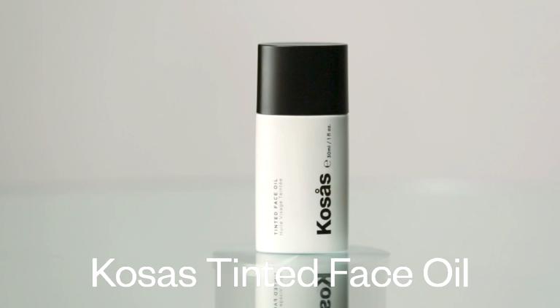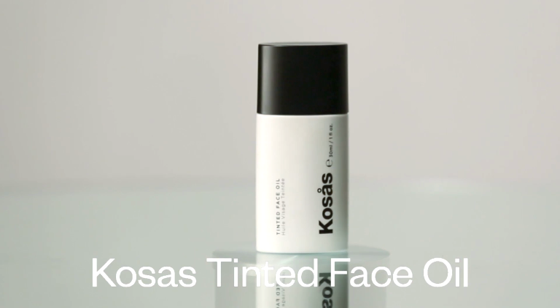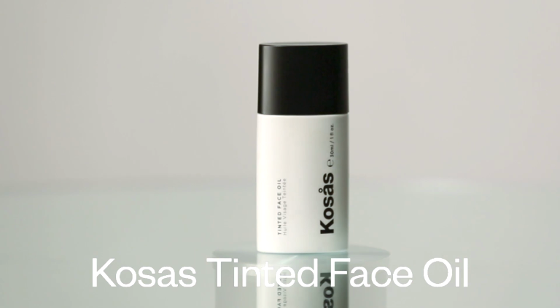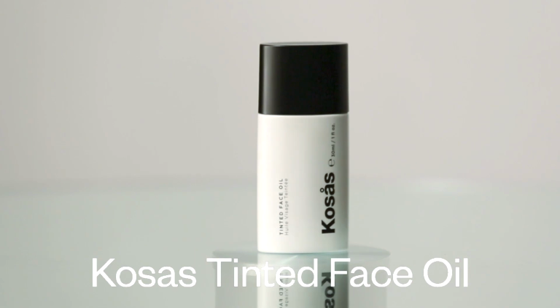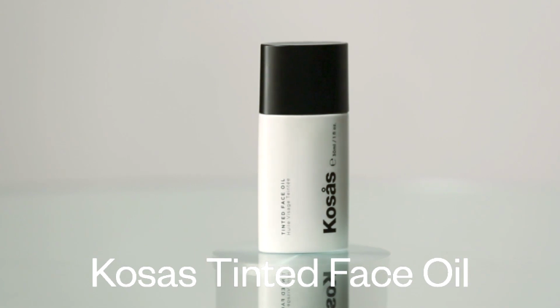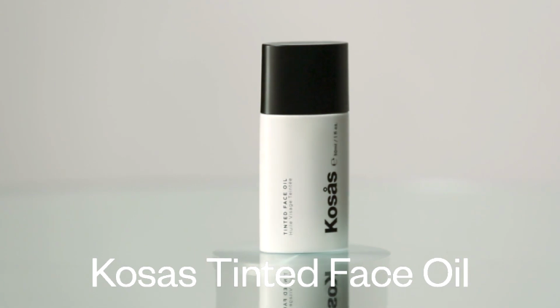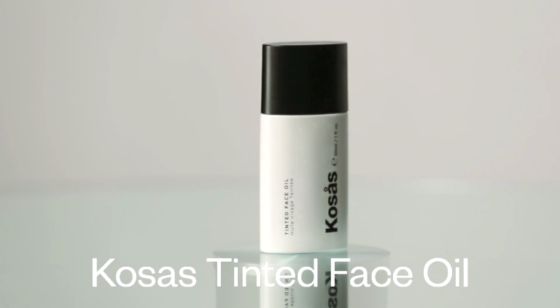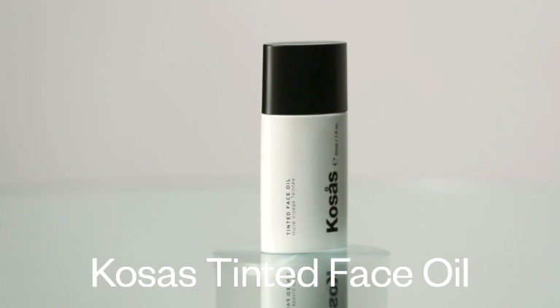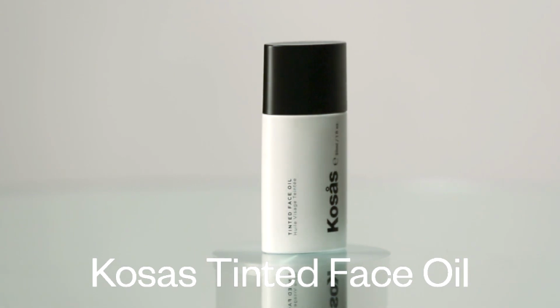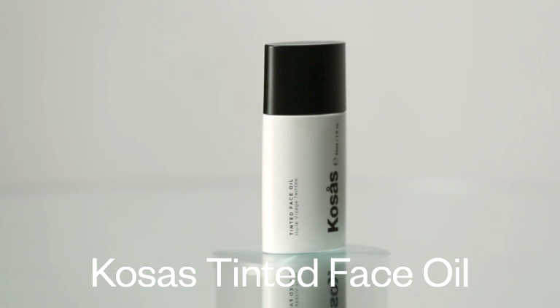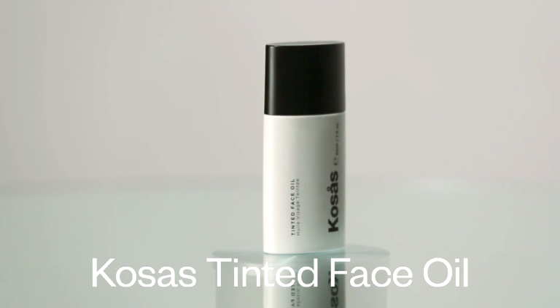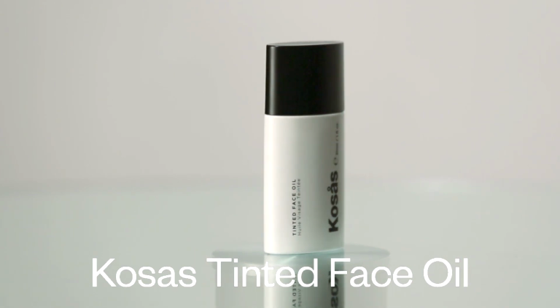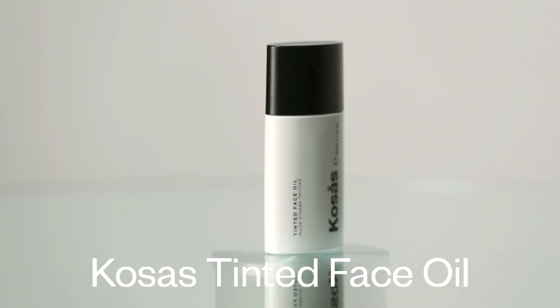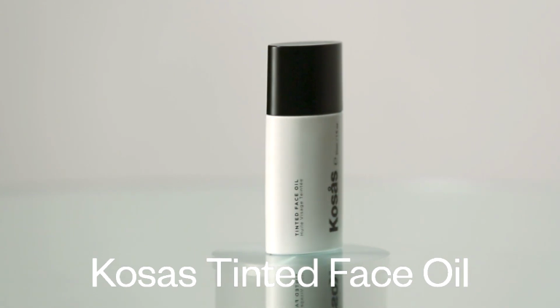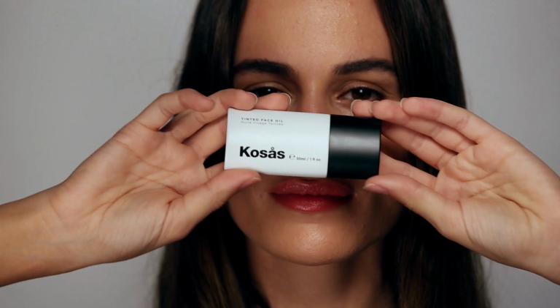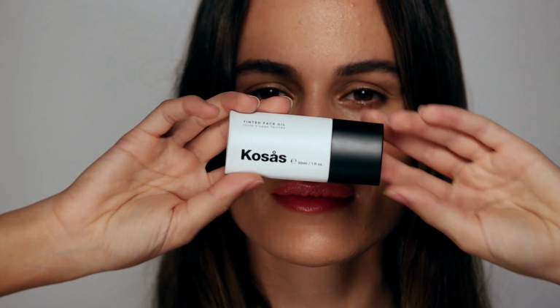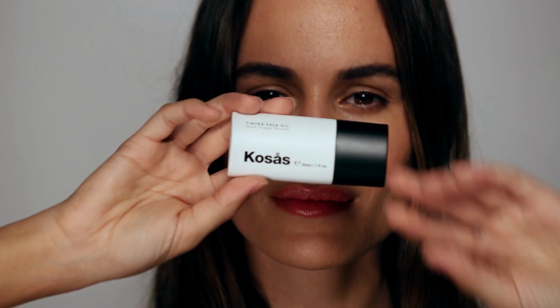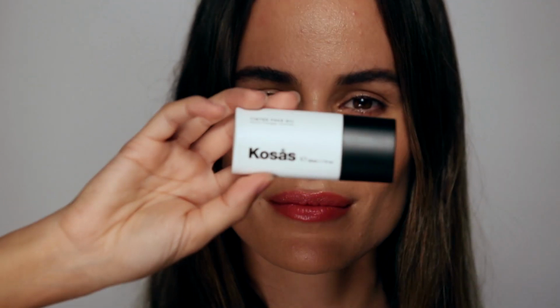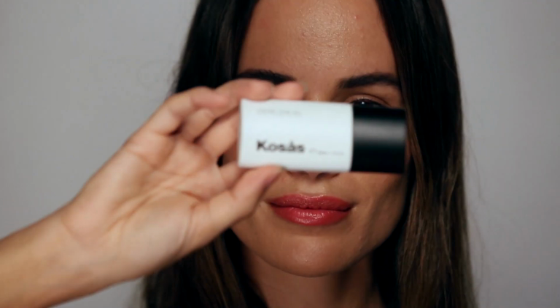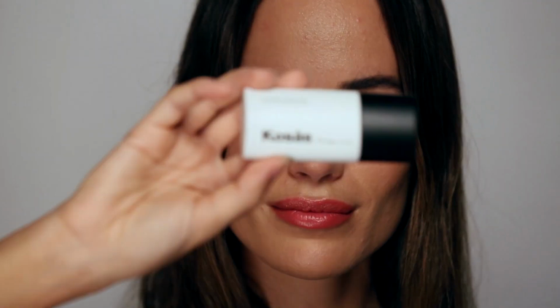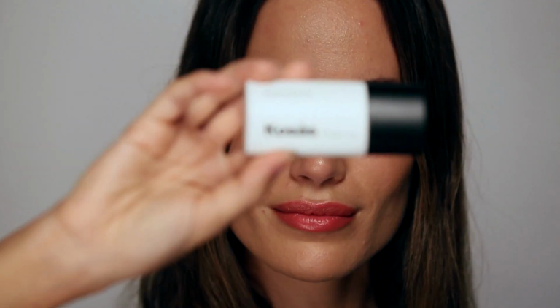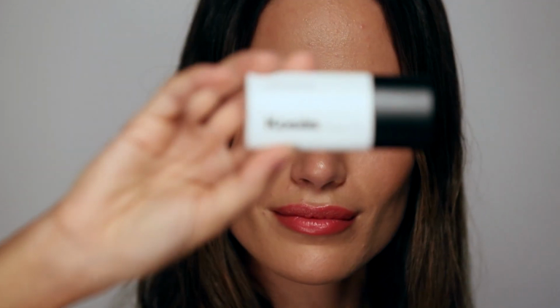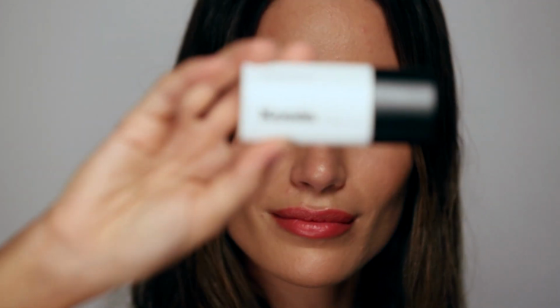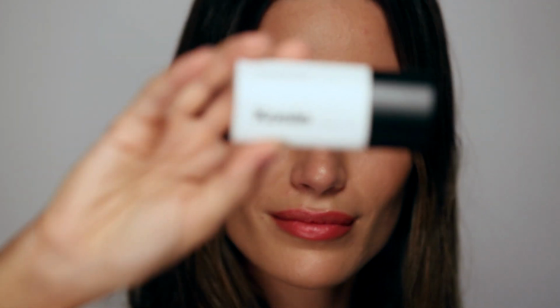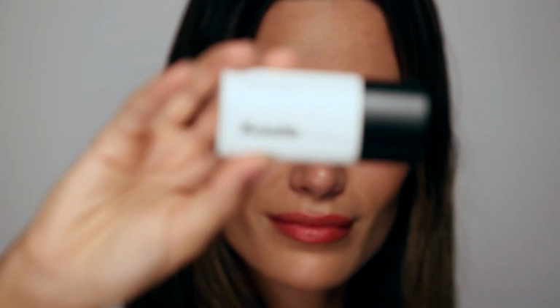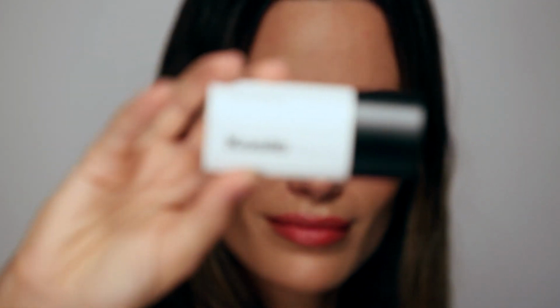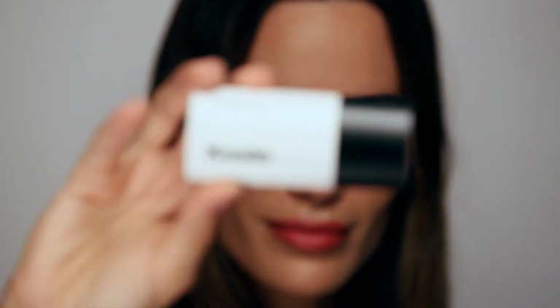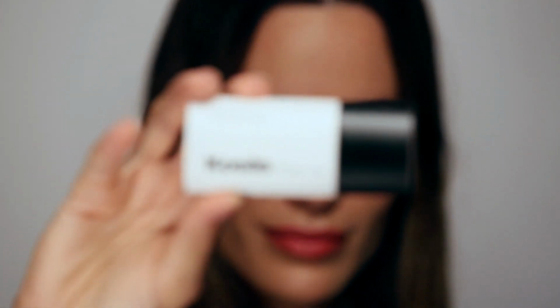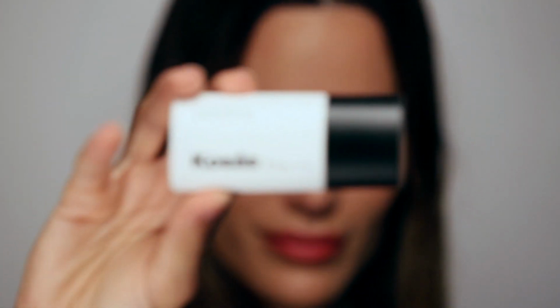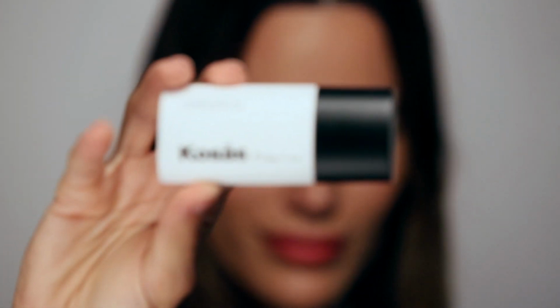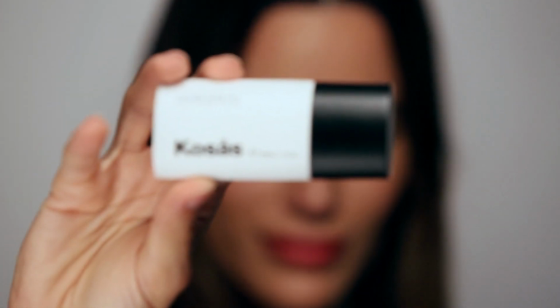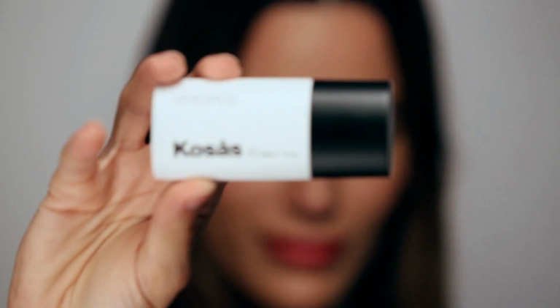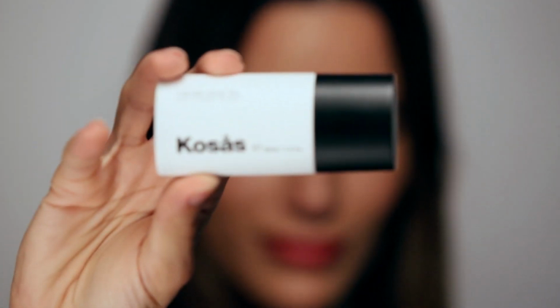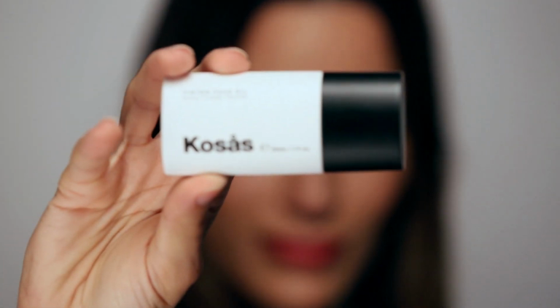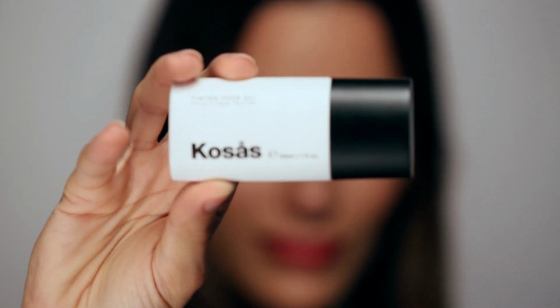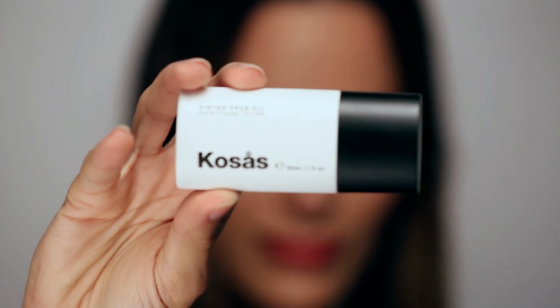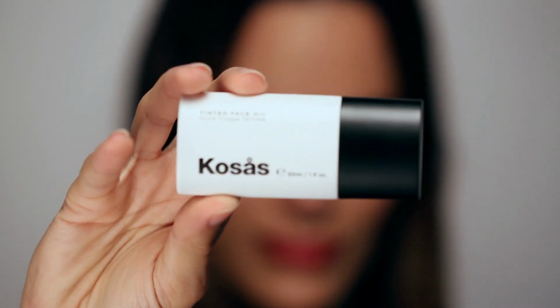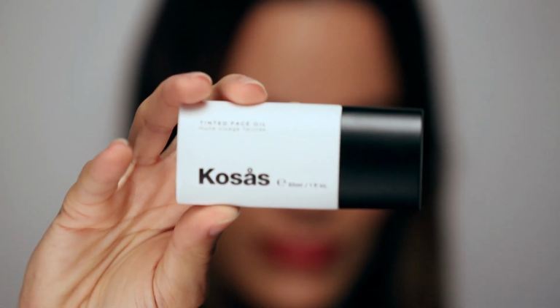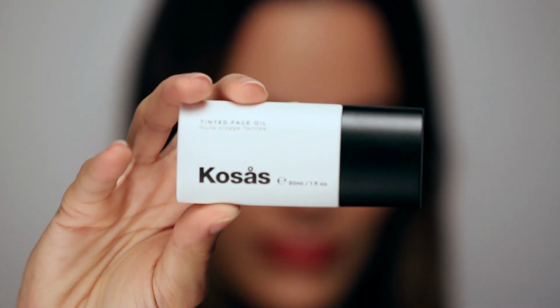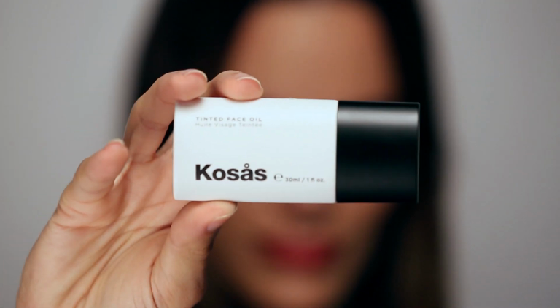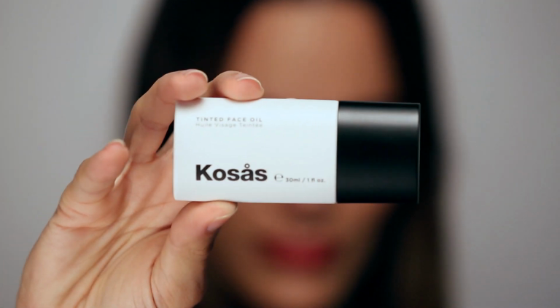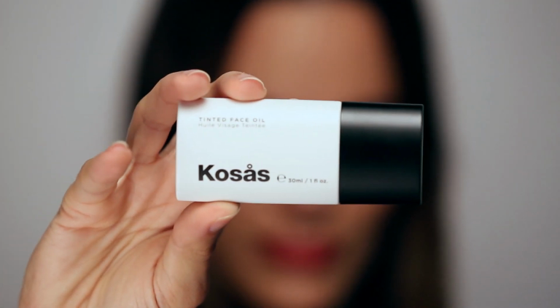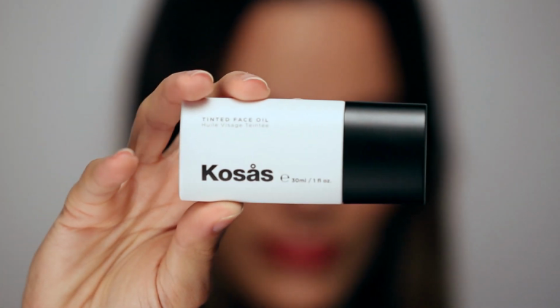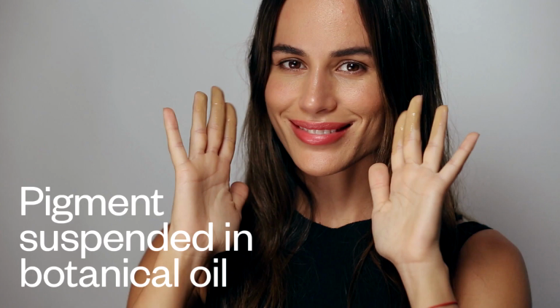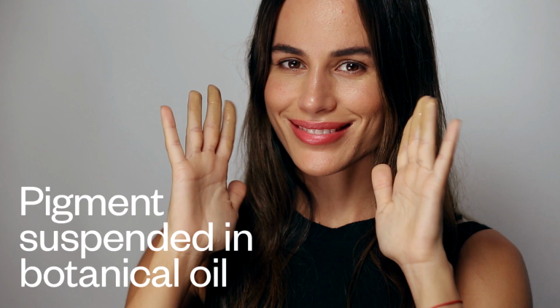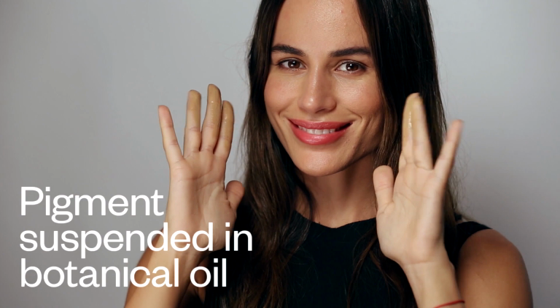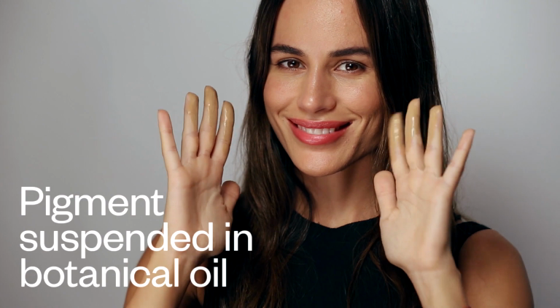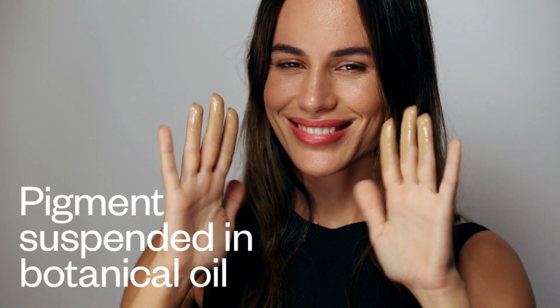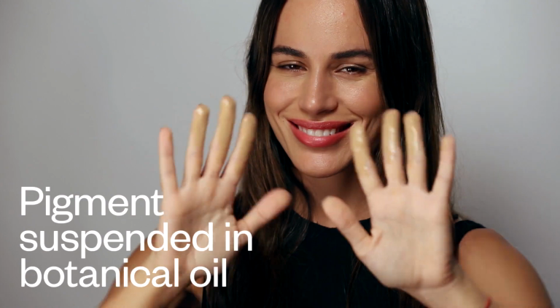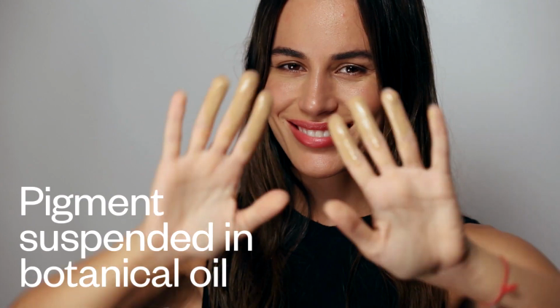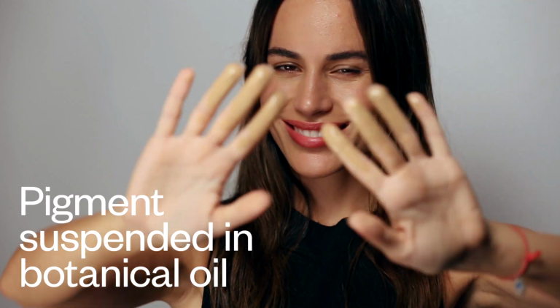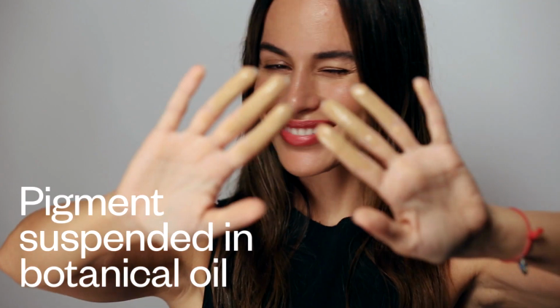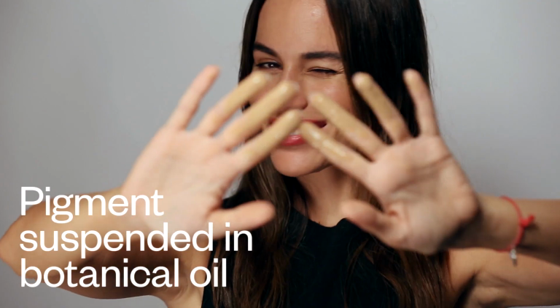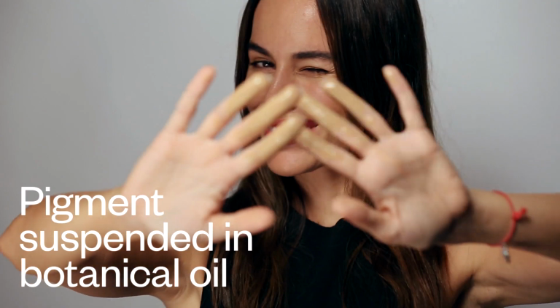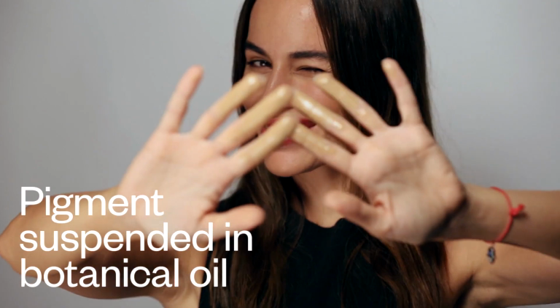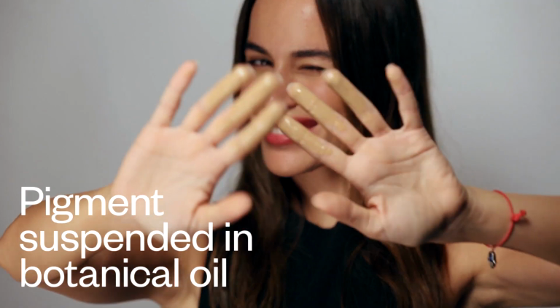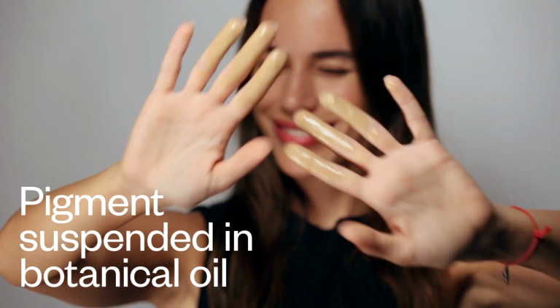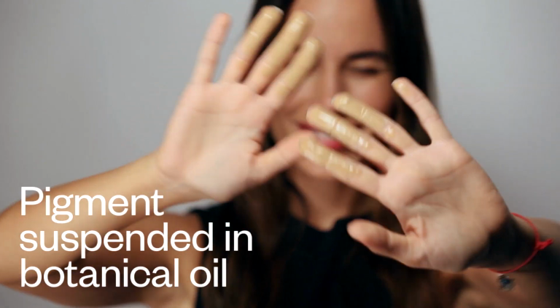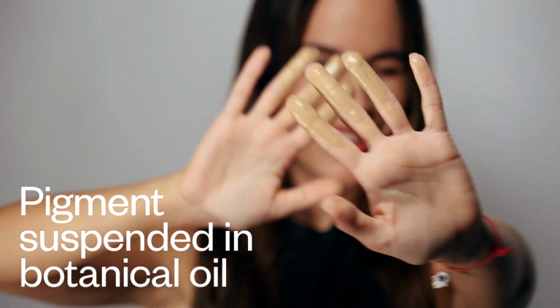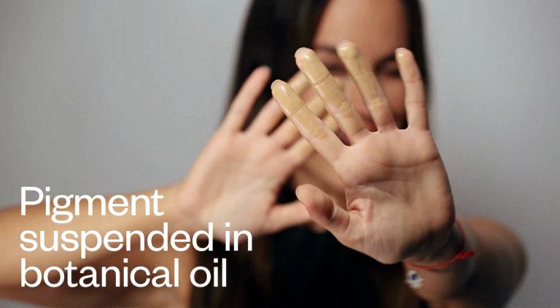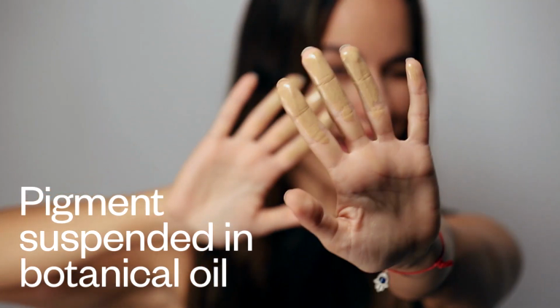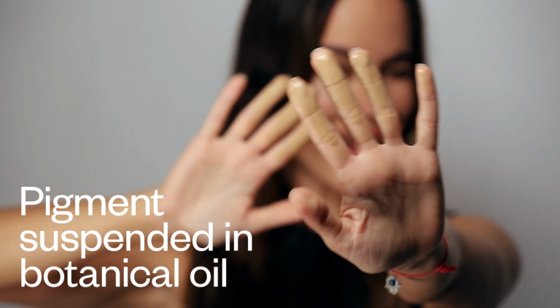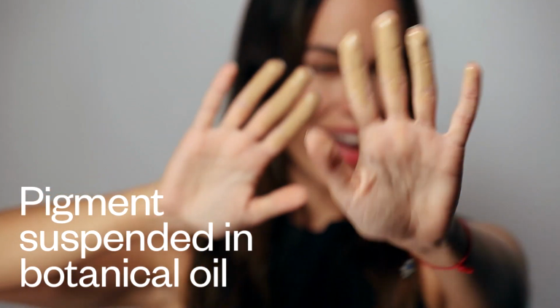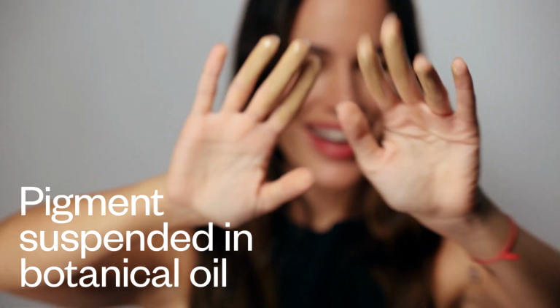Tinted face oil is a foundation, but it's not like a foundation you've ever seen before. Tinted face oil is pigment suspended in botanical oil.